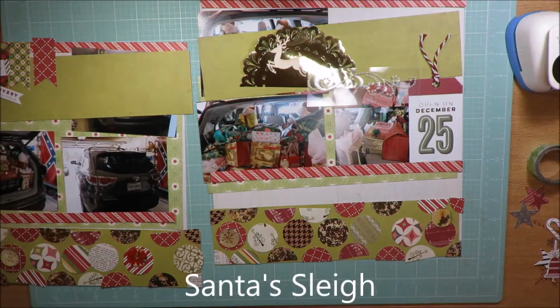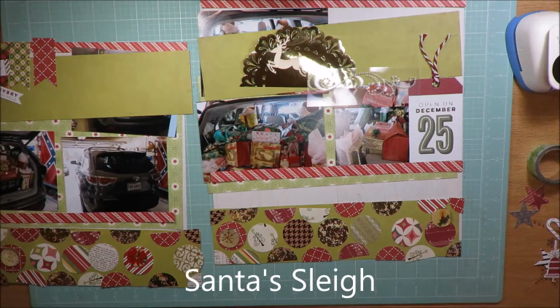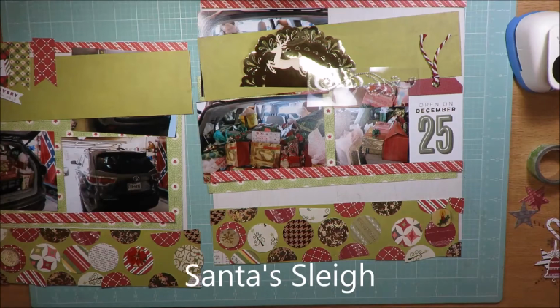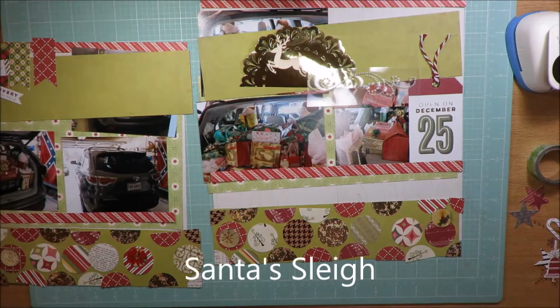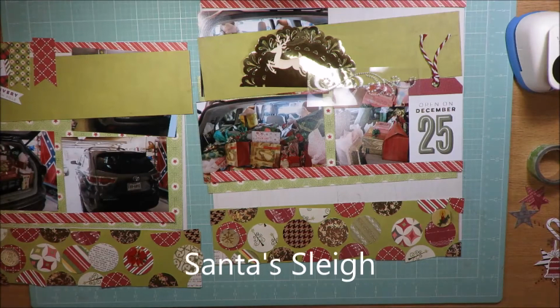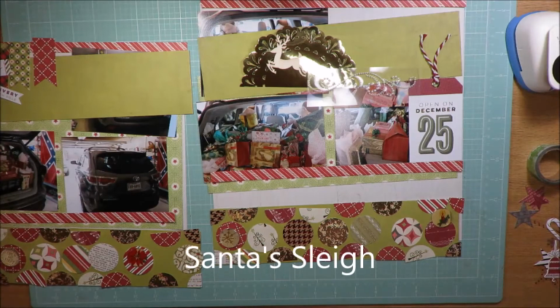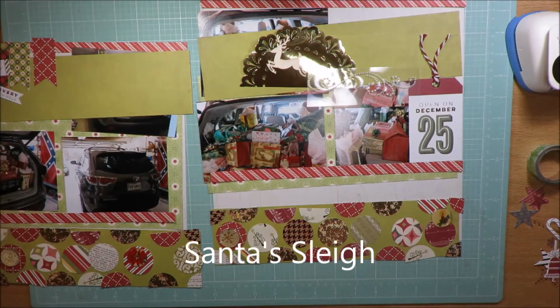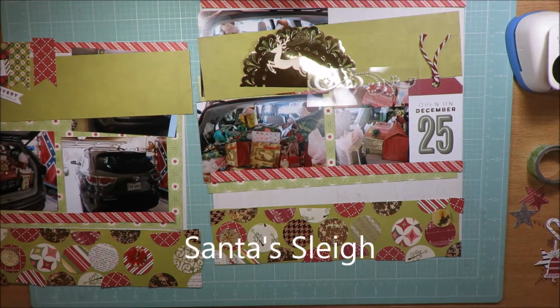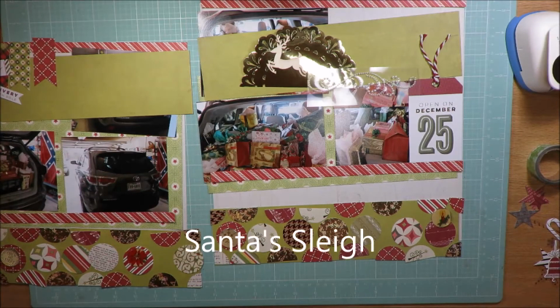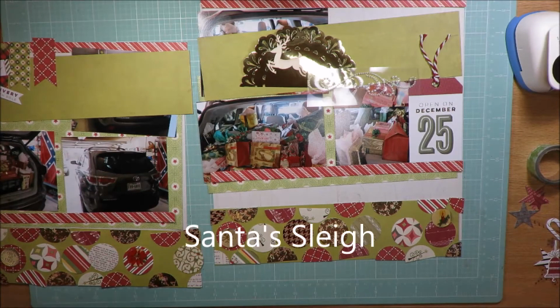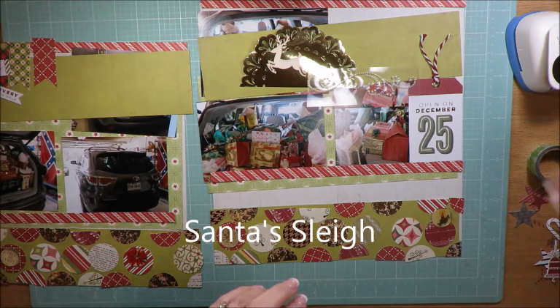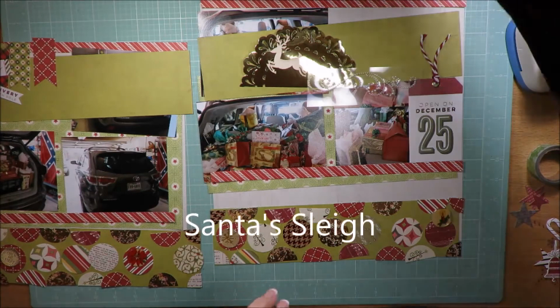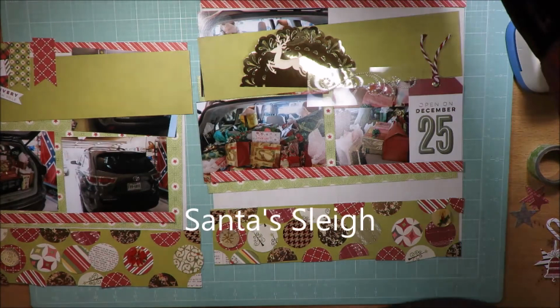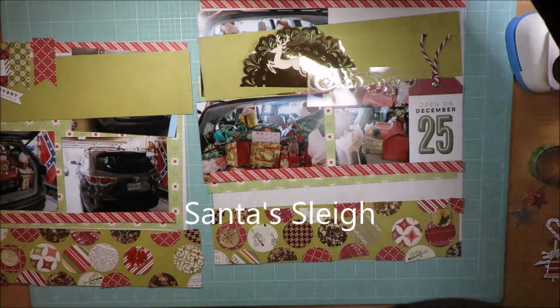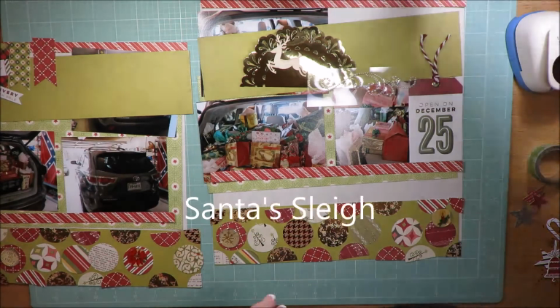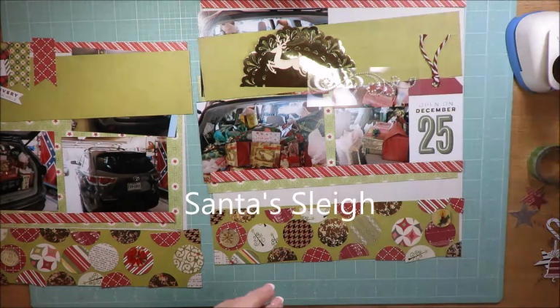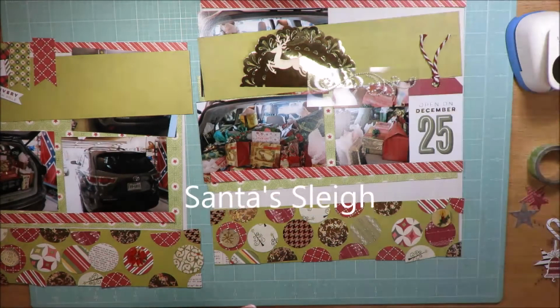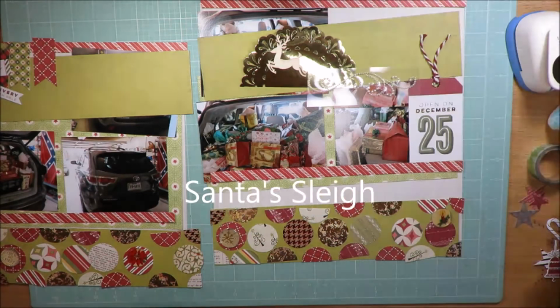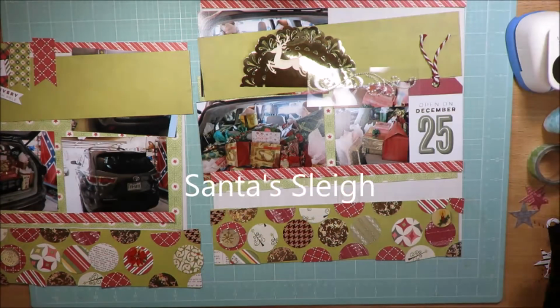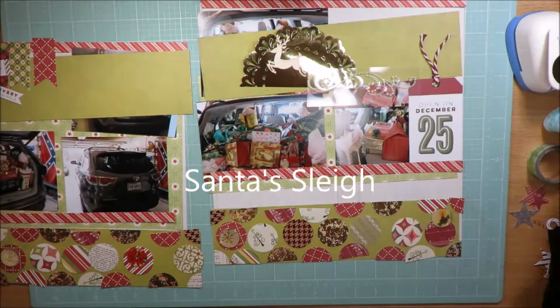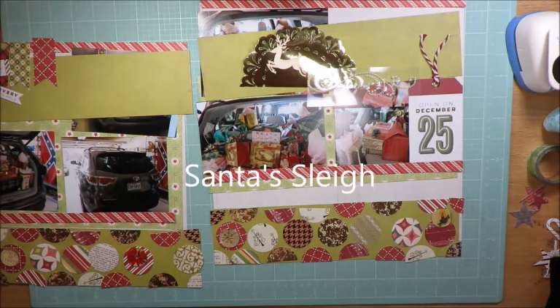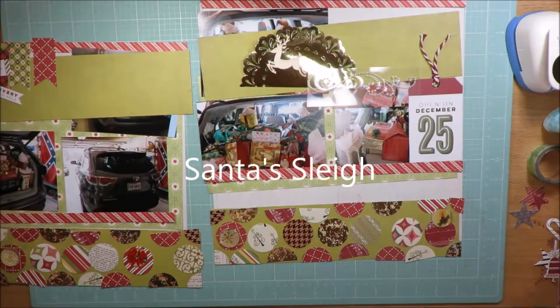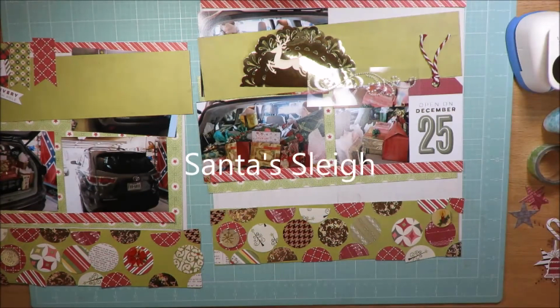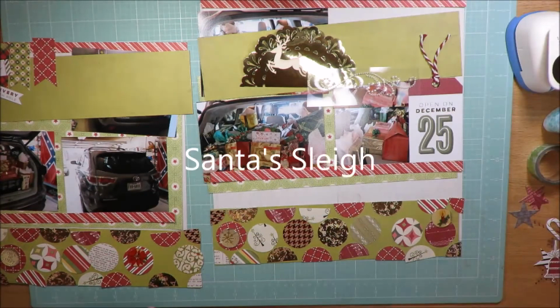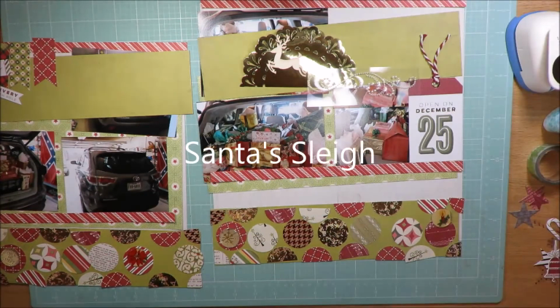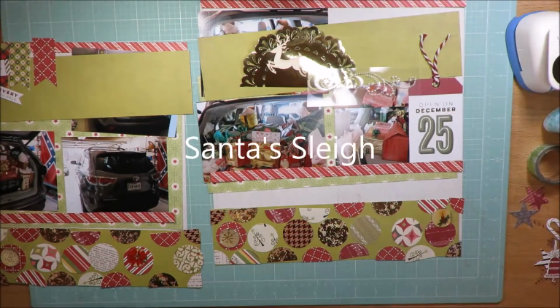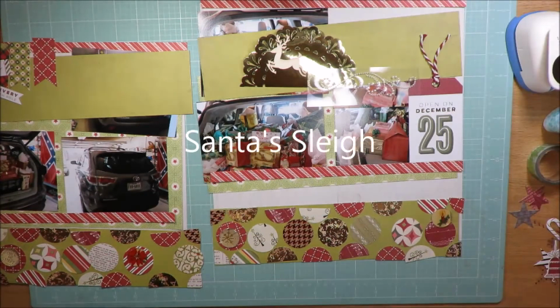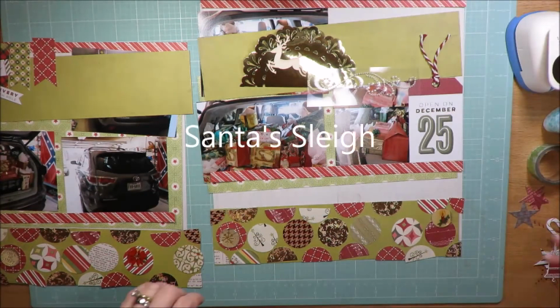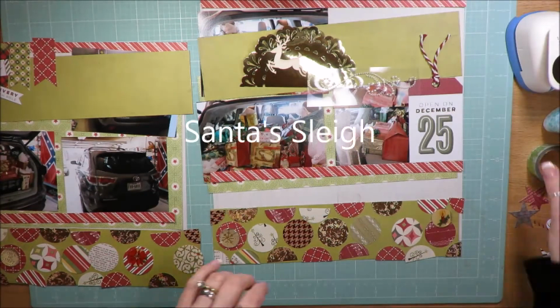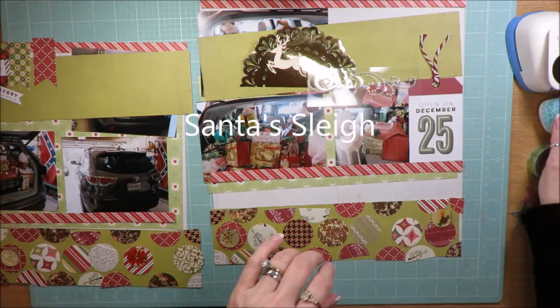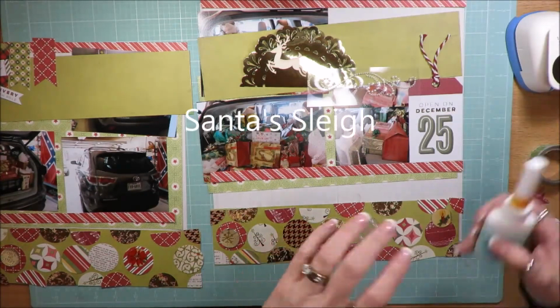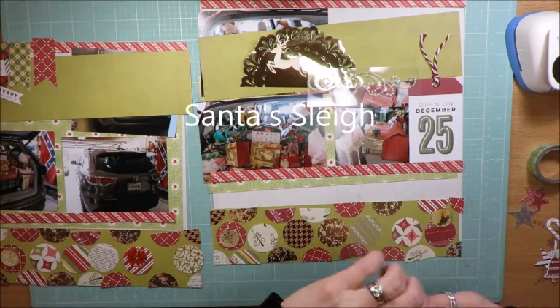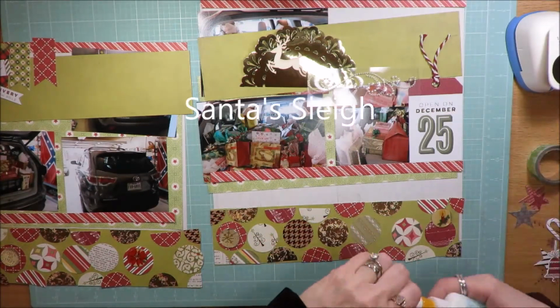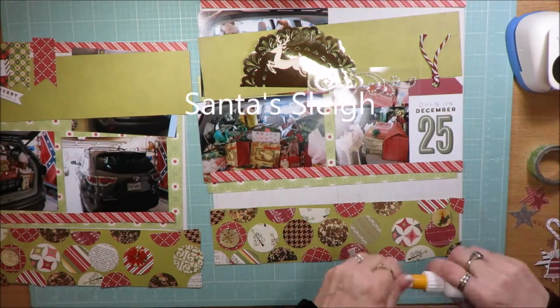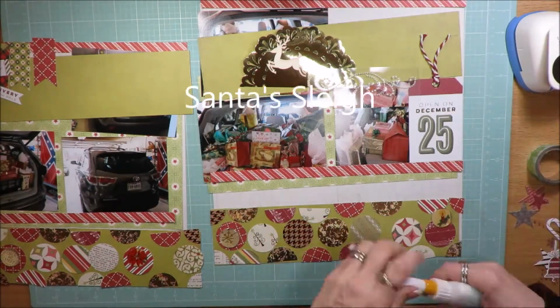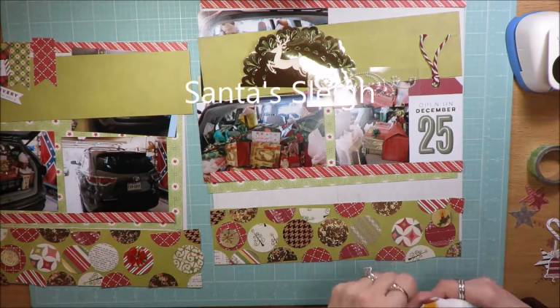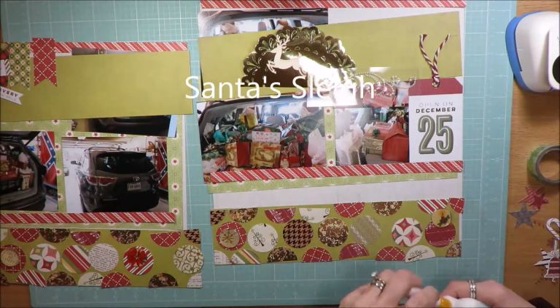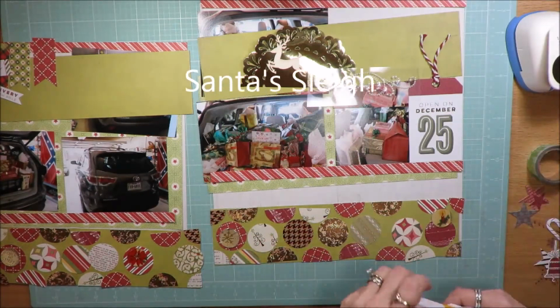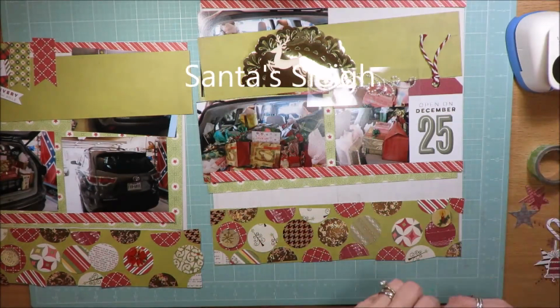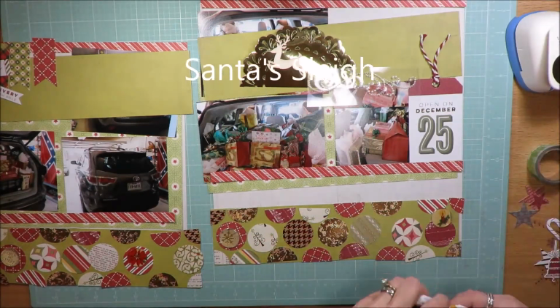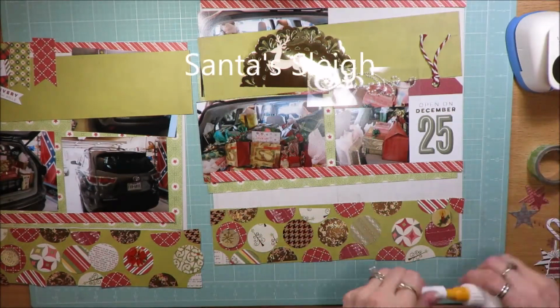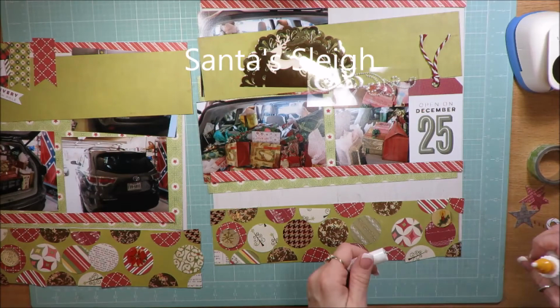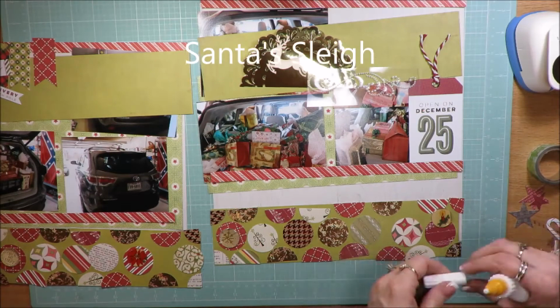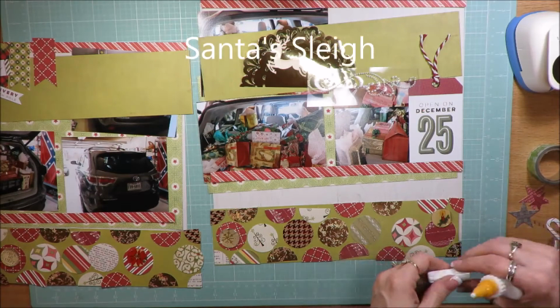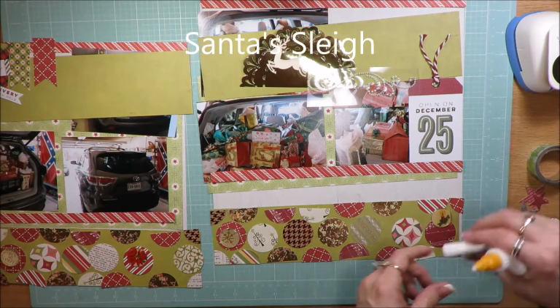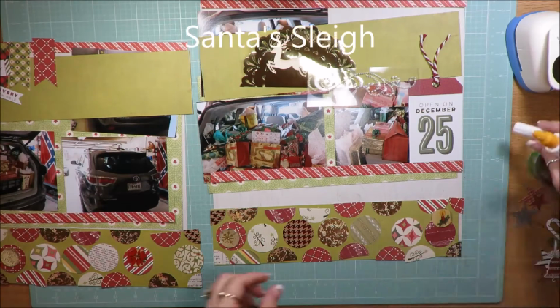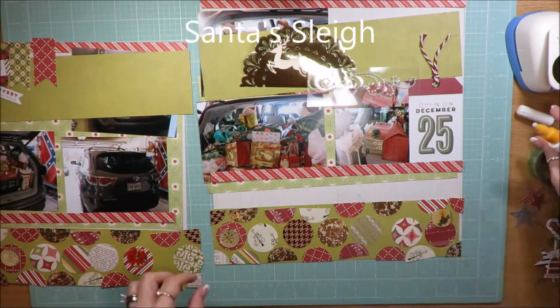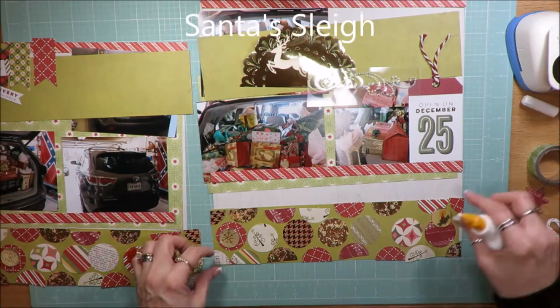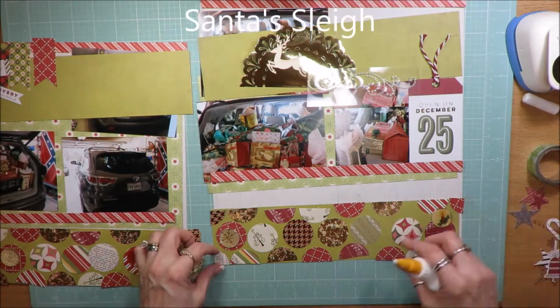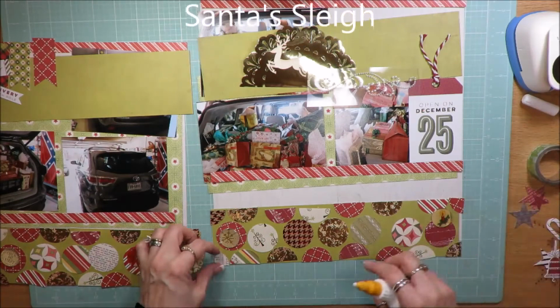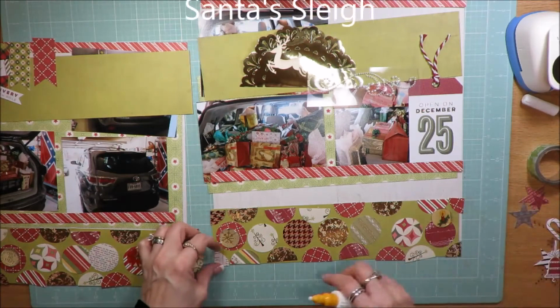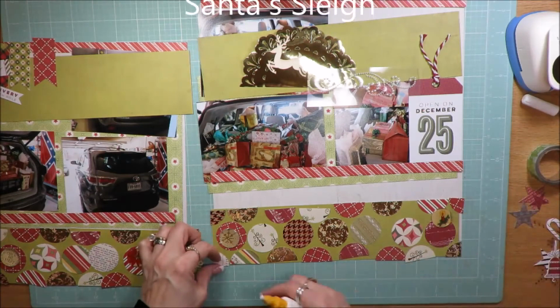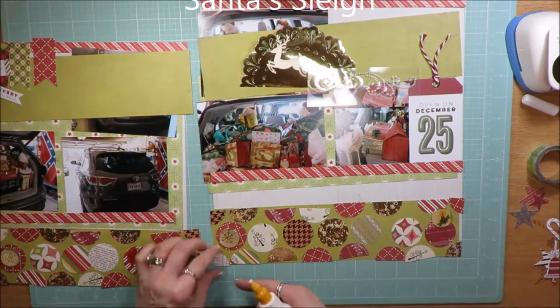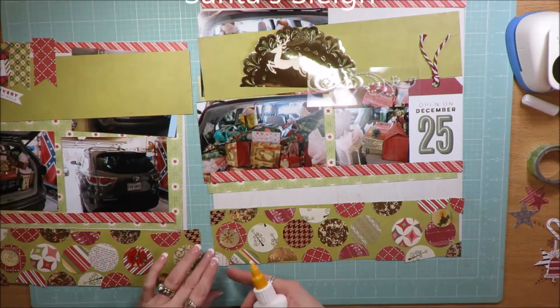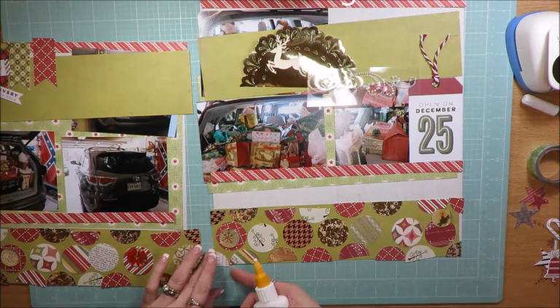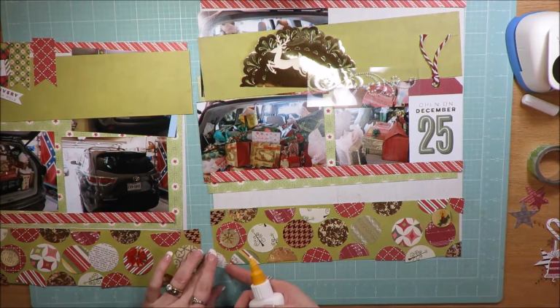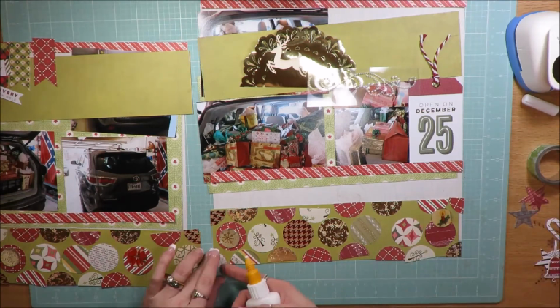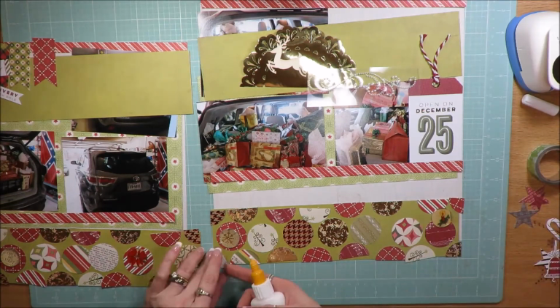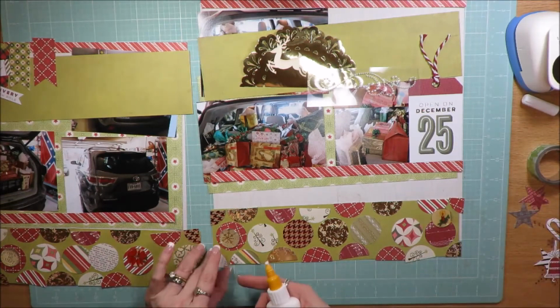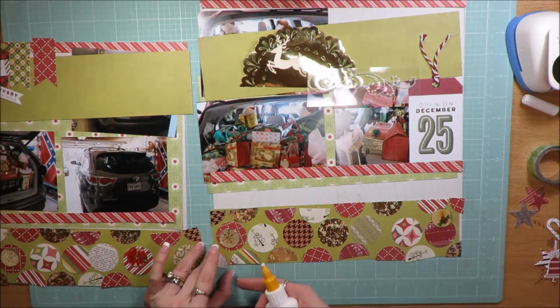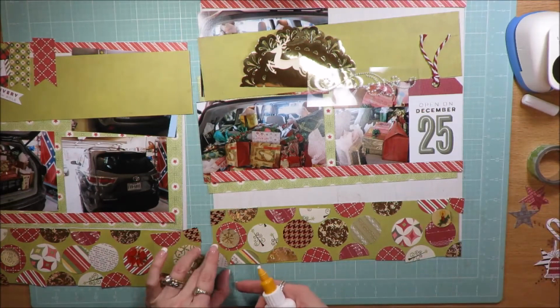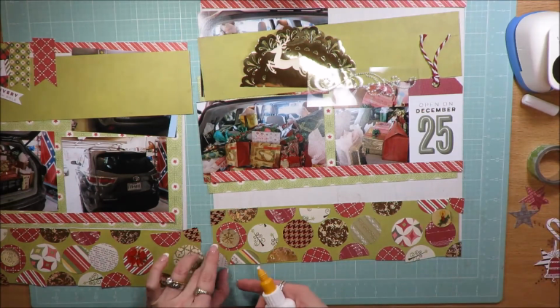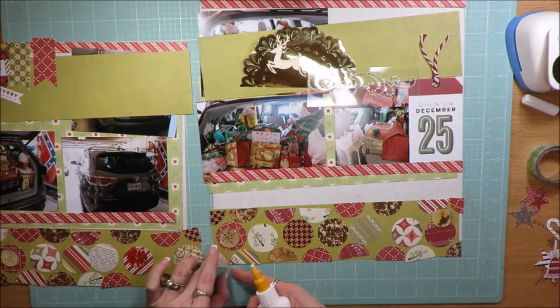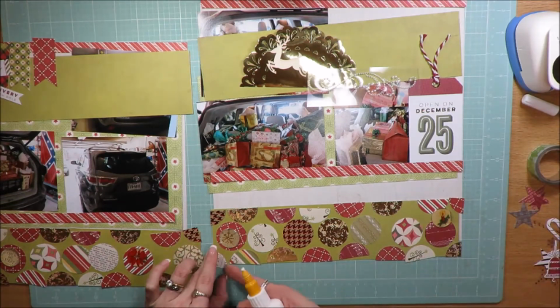Hi friends, it's Julia. I'm here to share a layout that I created with my Christmas stash kit from 2016.